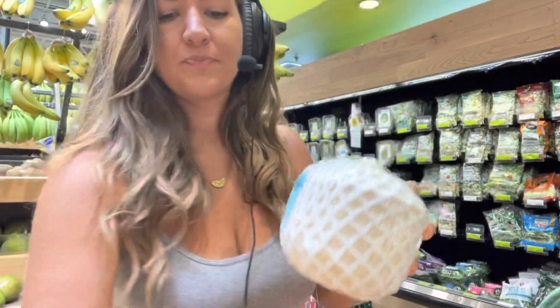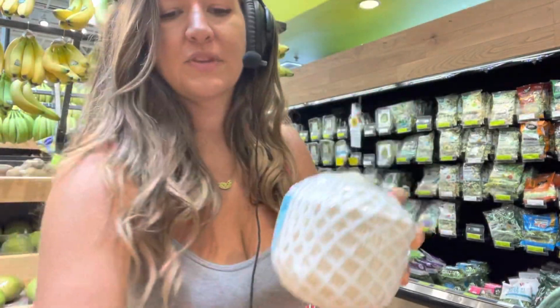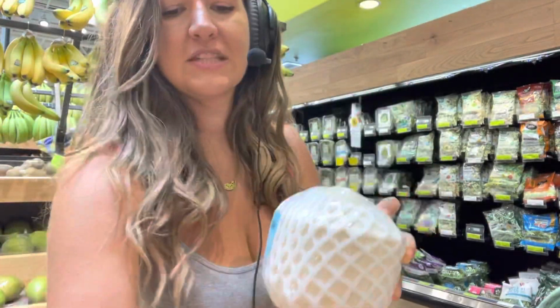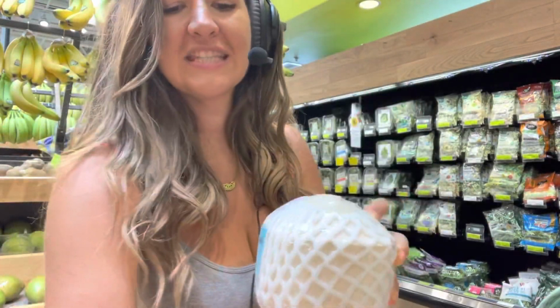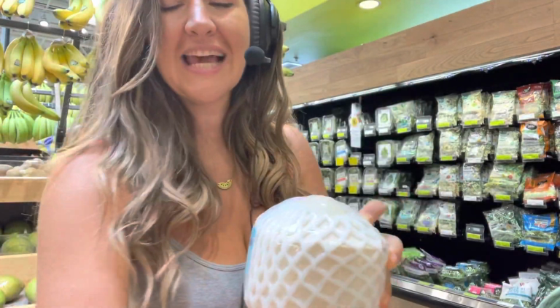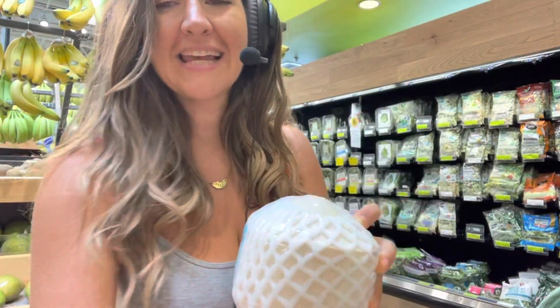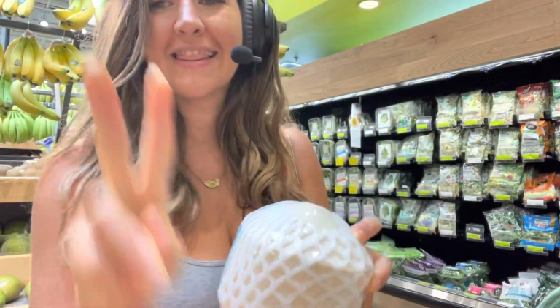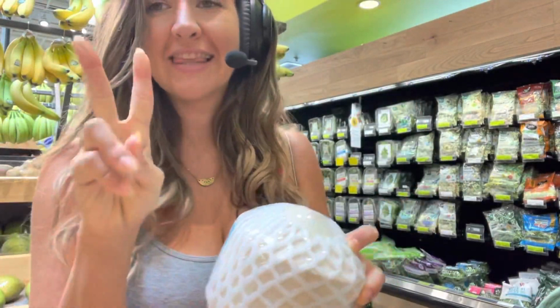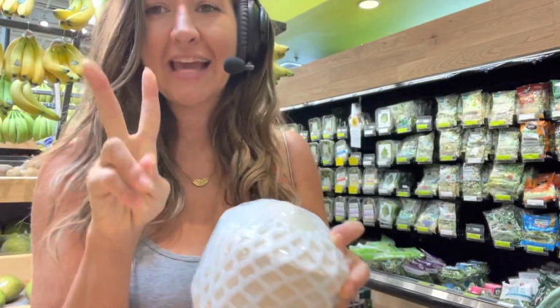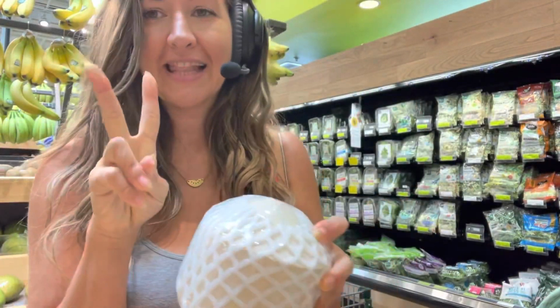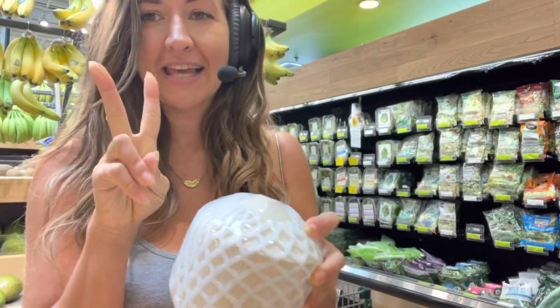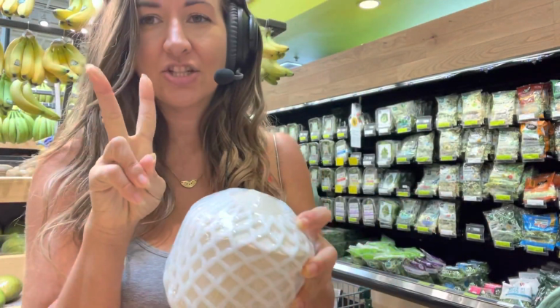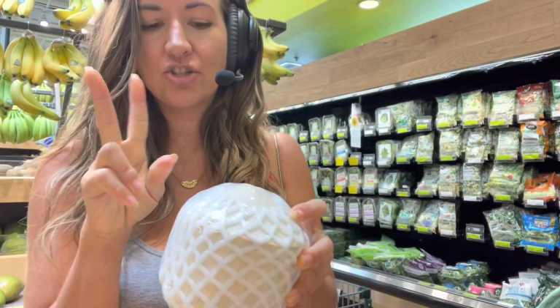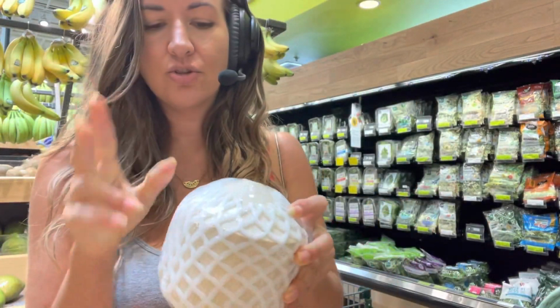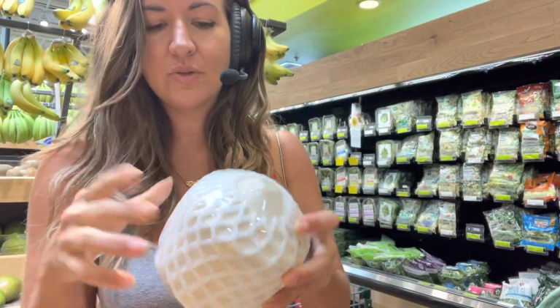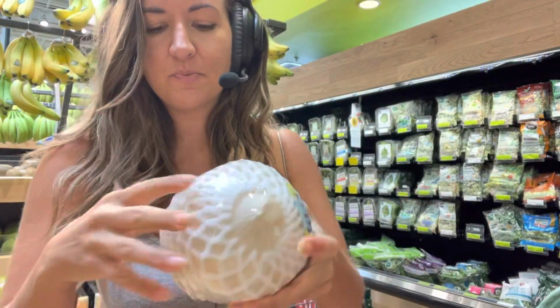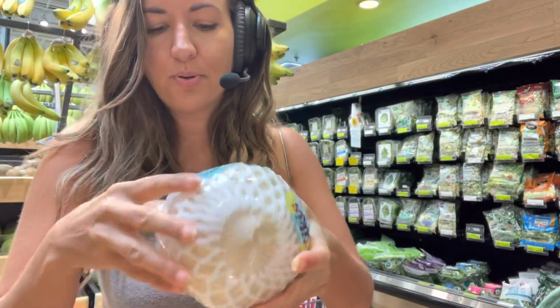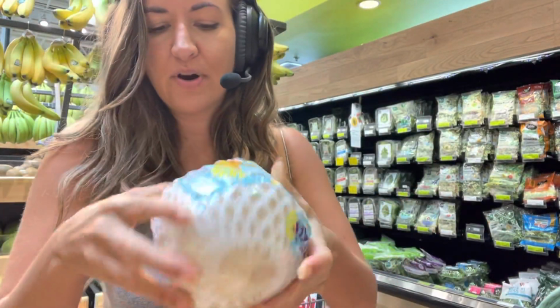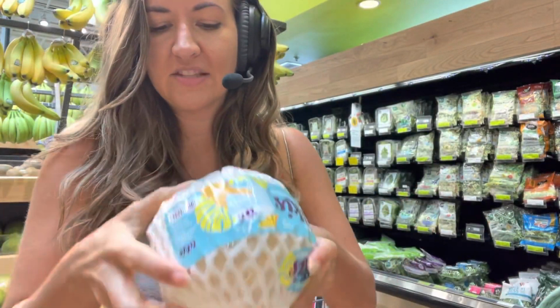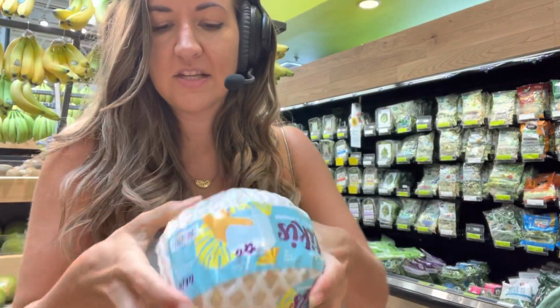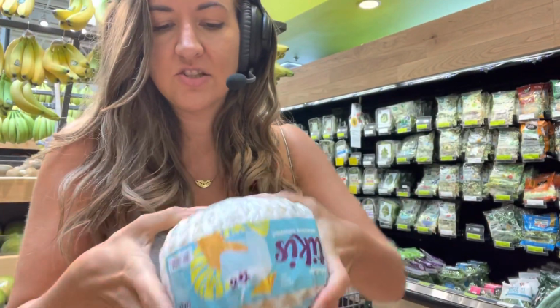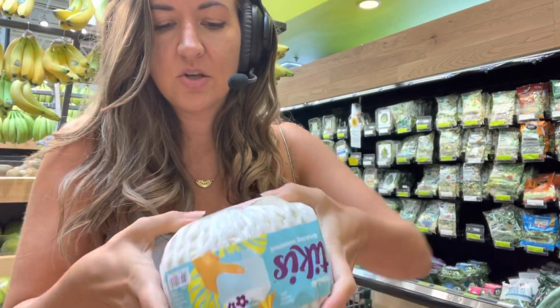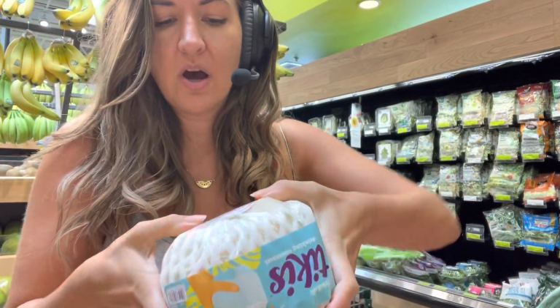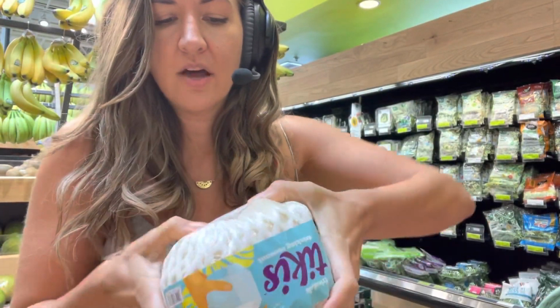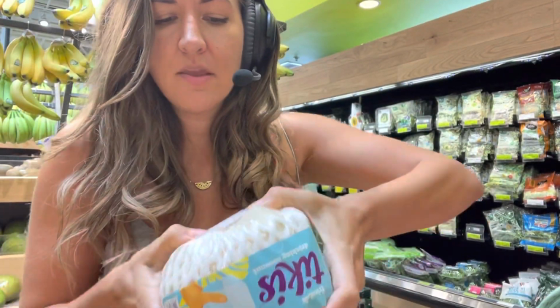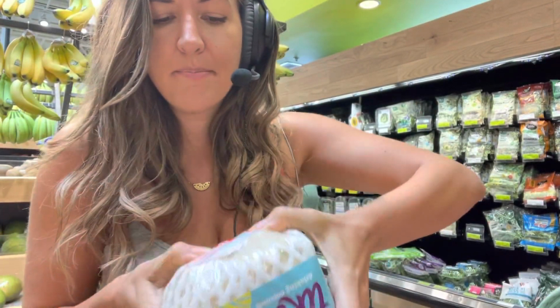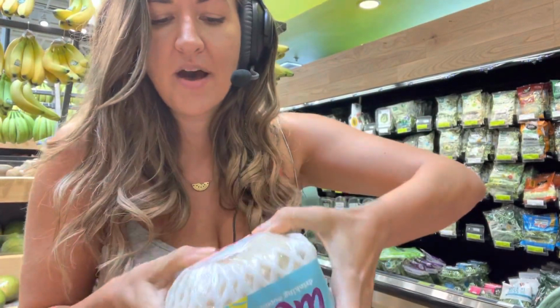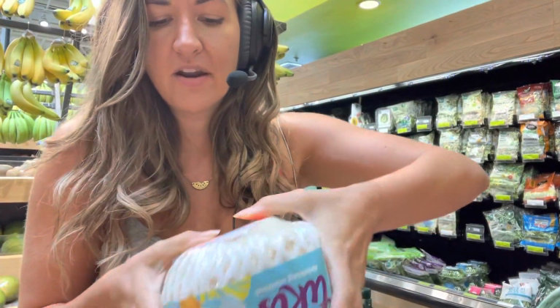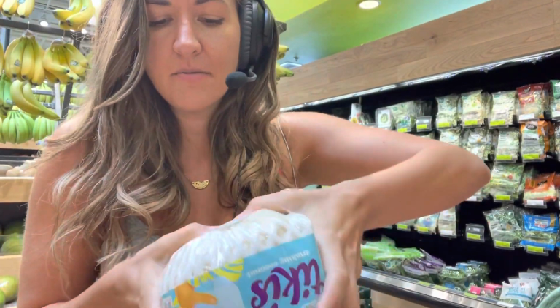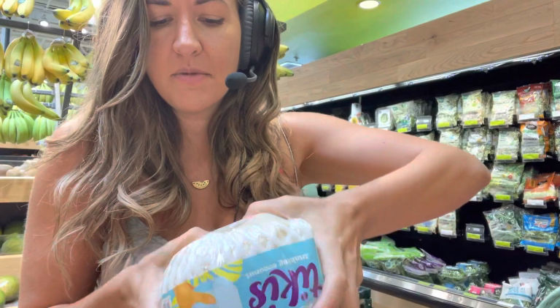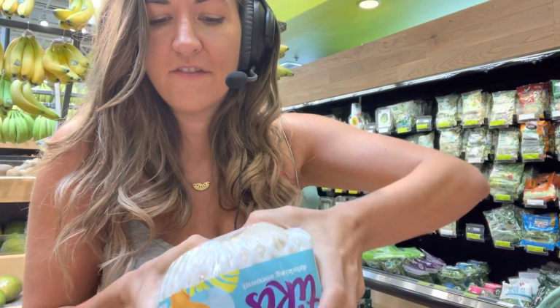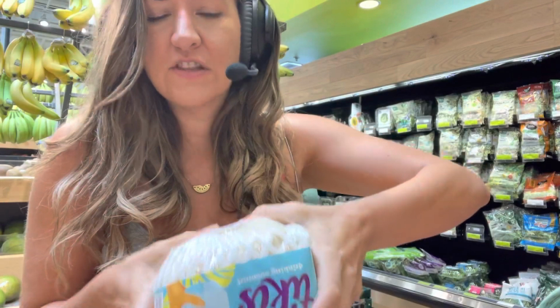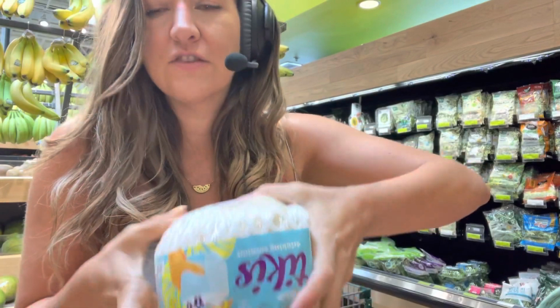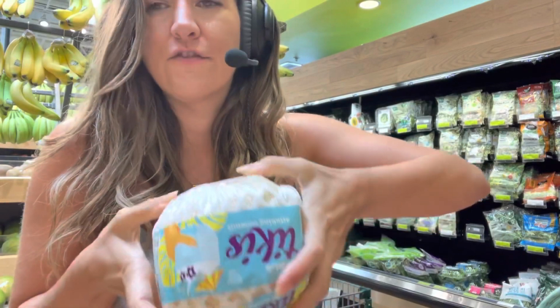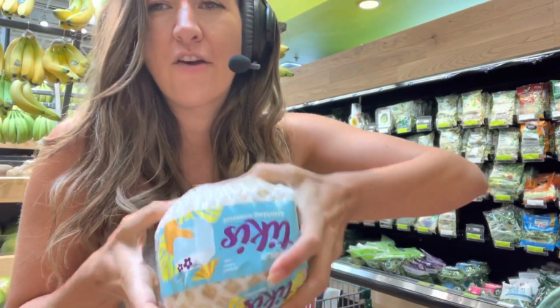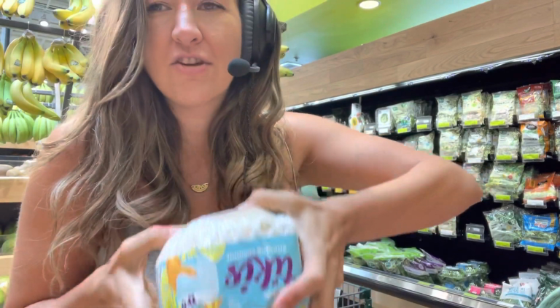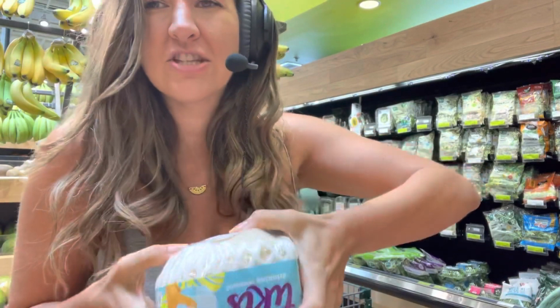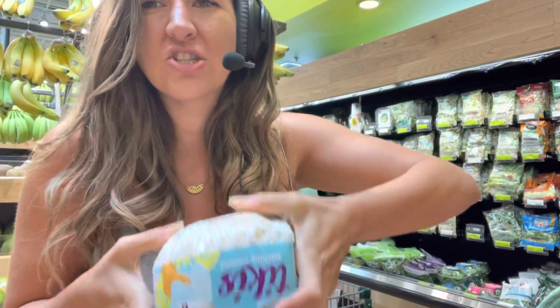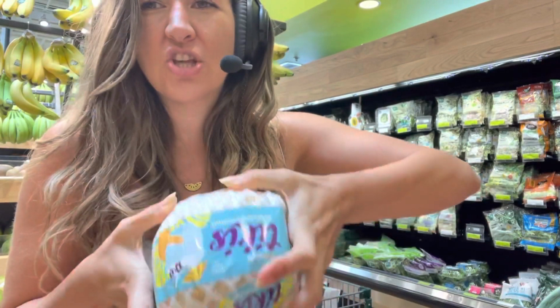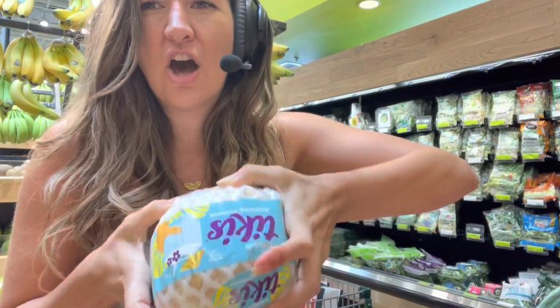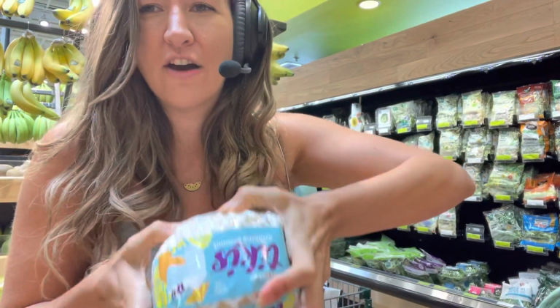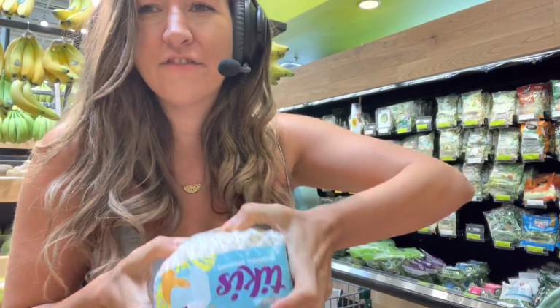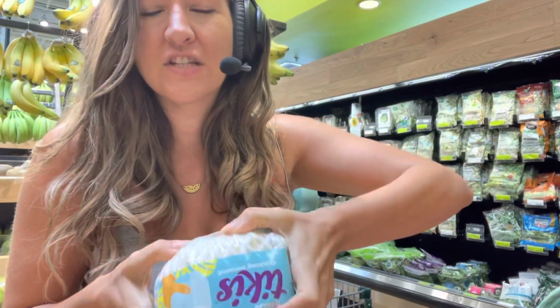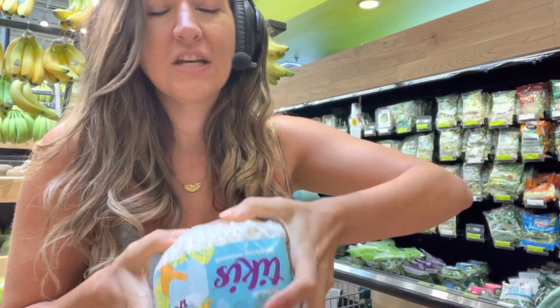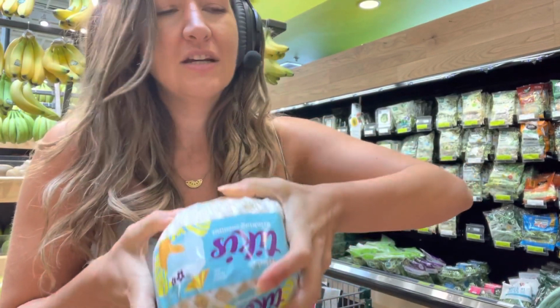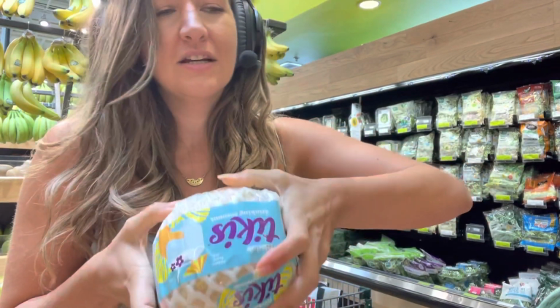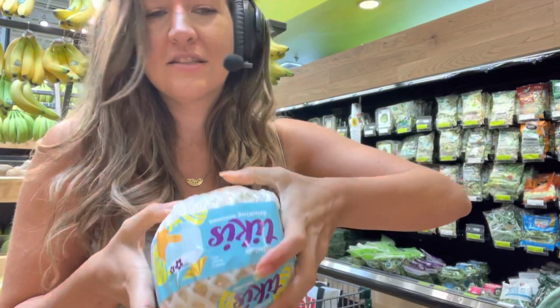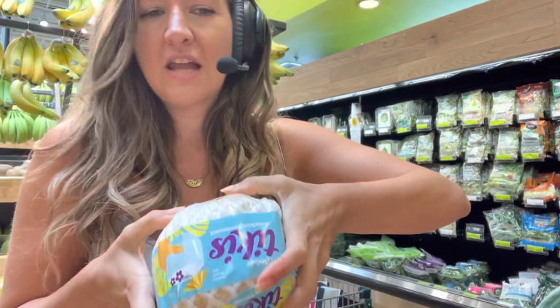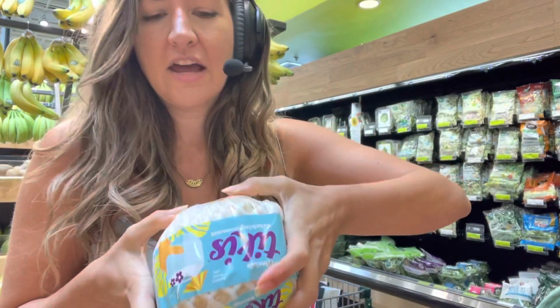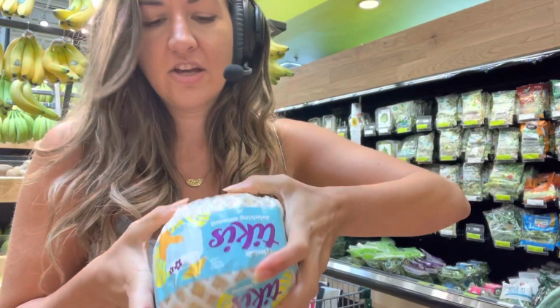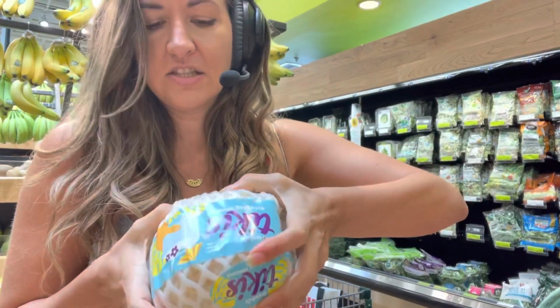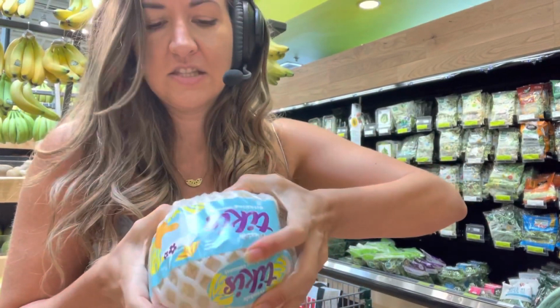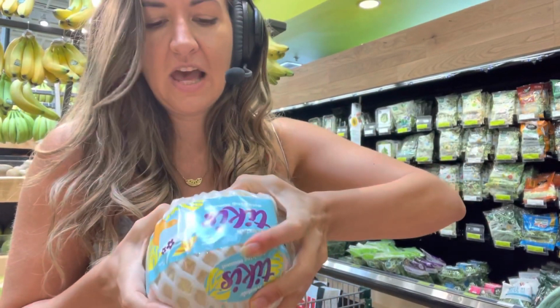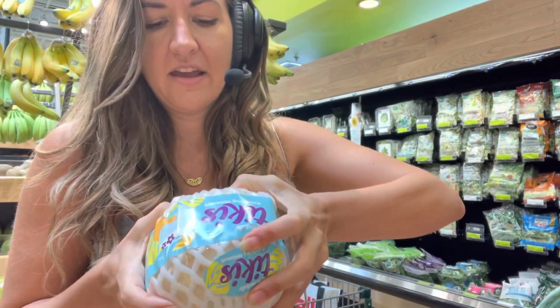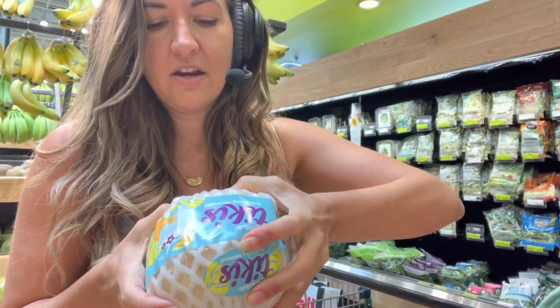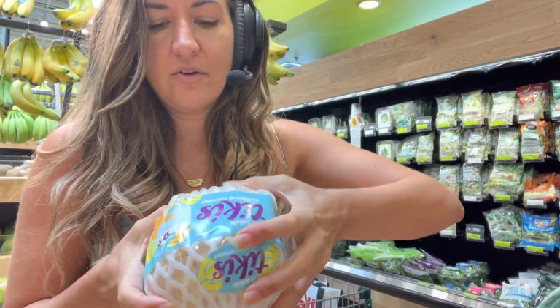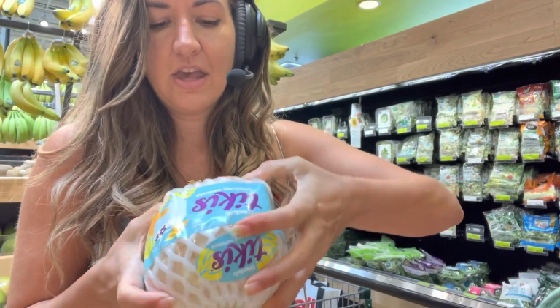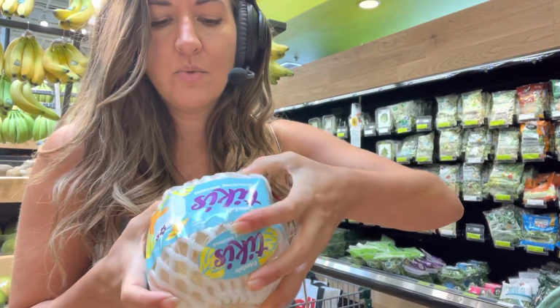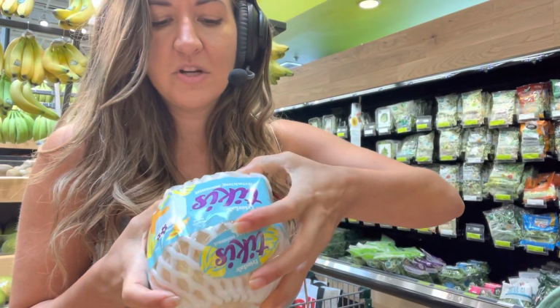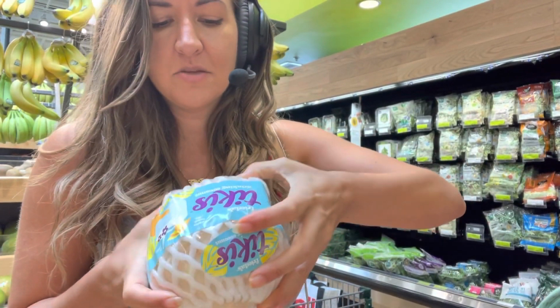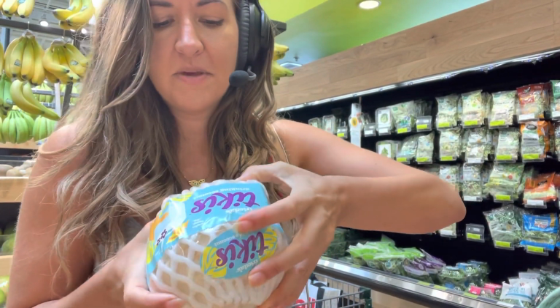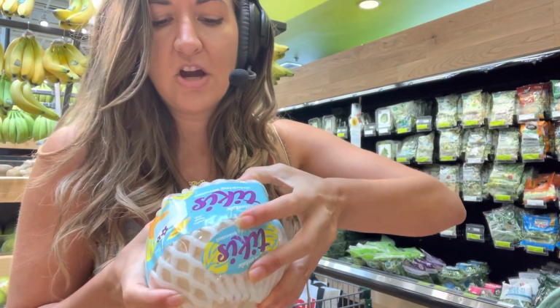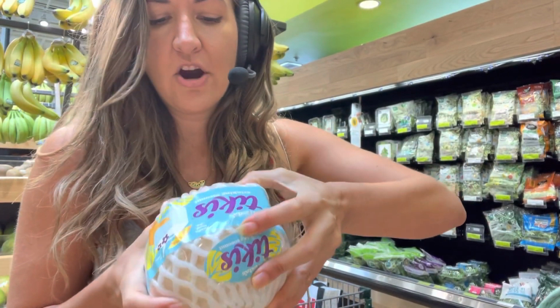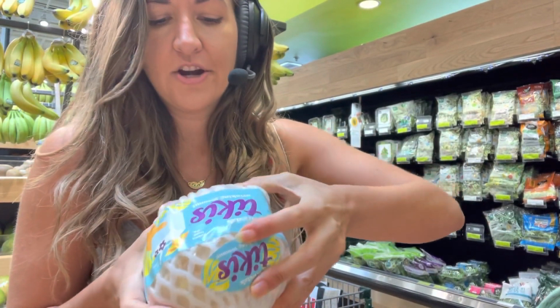The second thing I like to do is press it. On the bottom, if it's very soft, it's not a good sign. You want it to be hard.